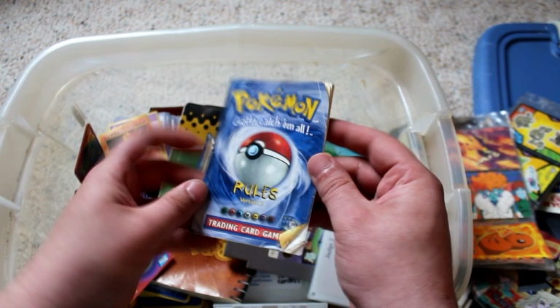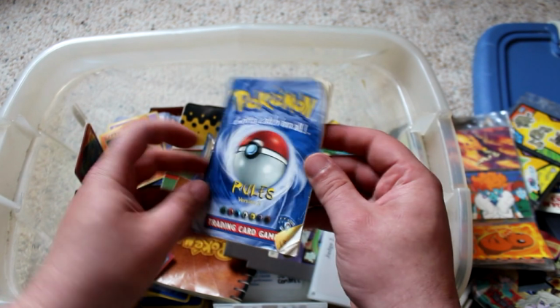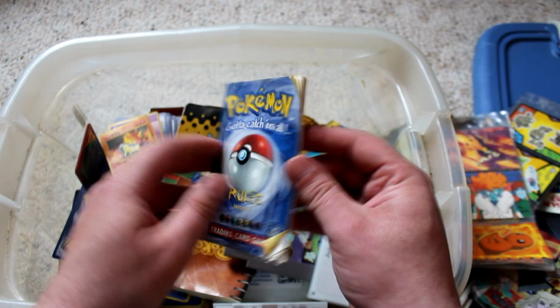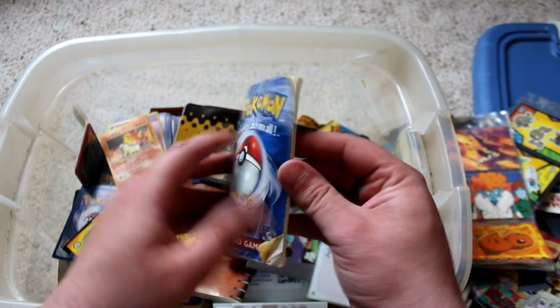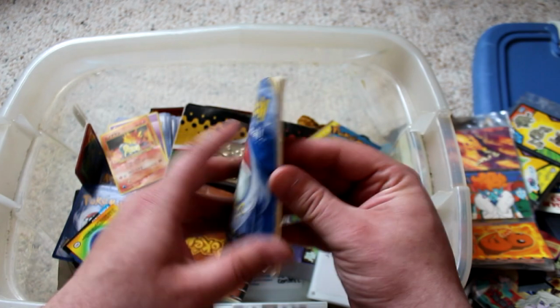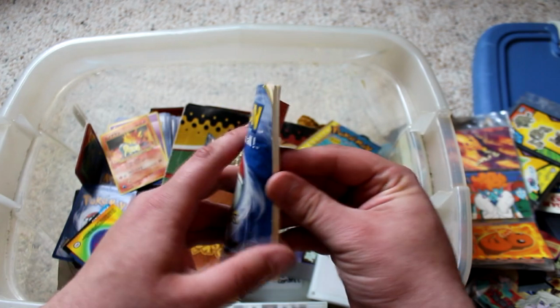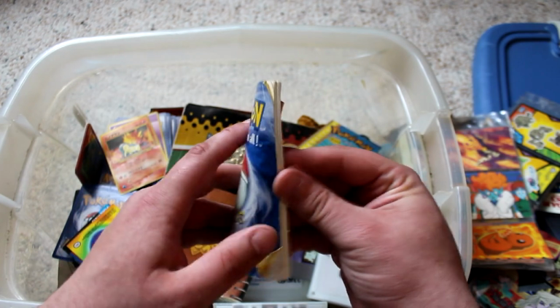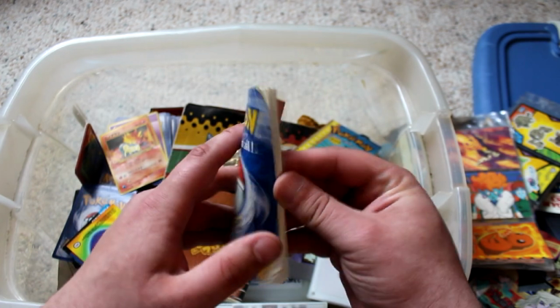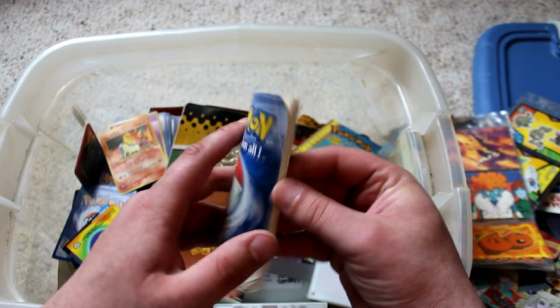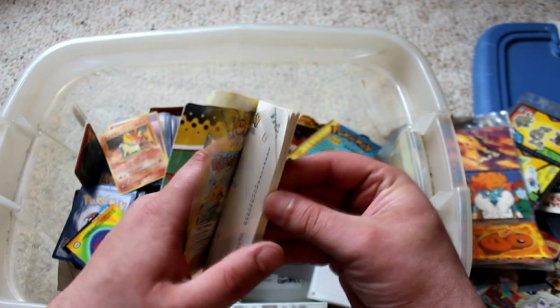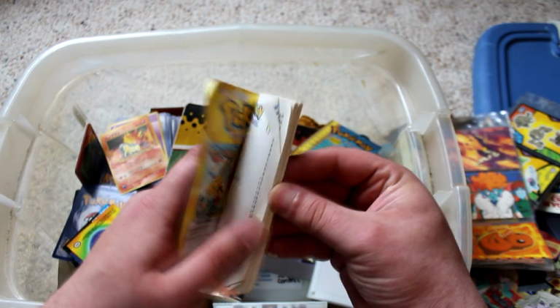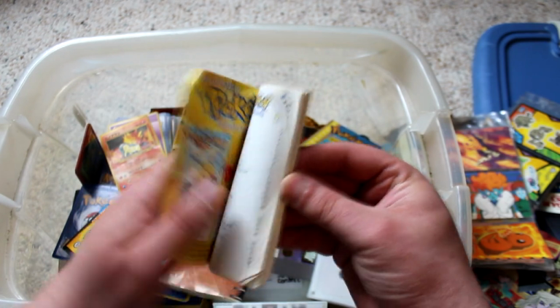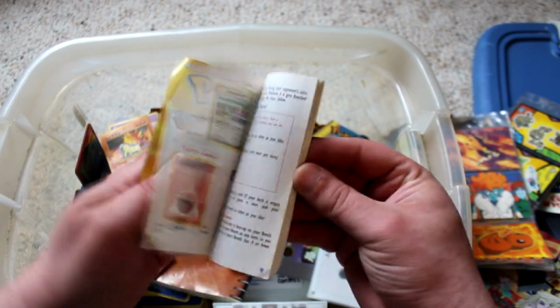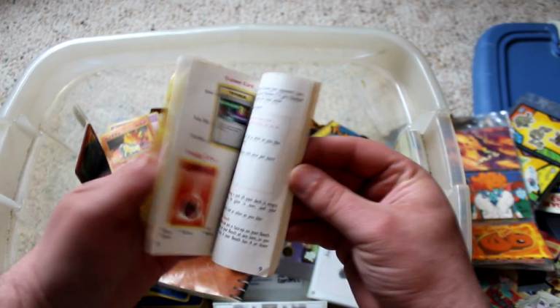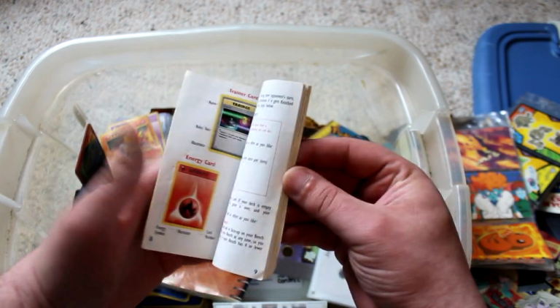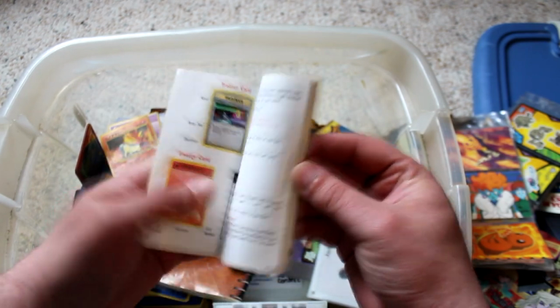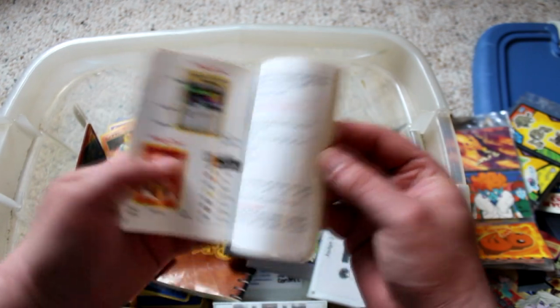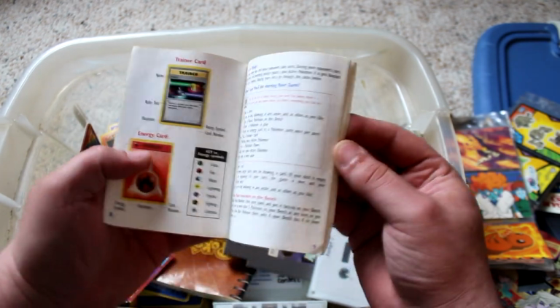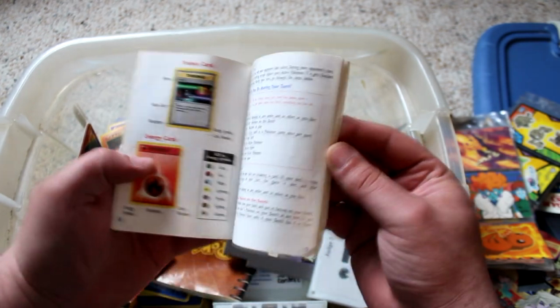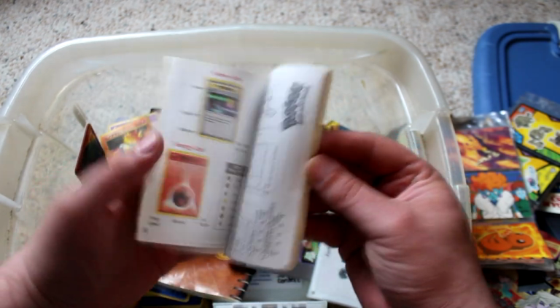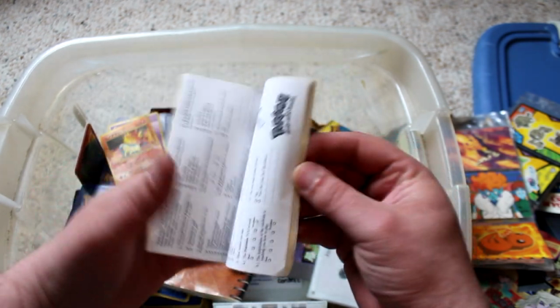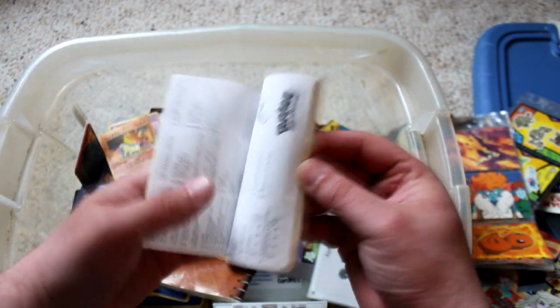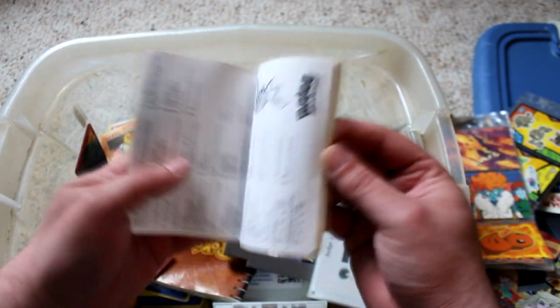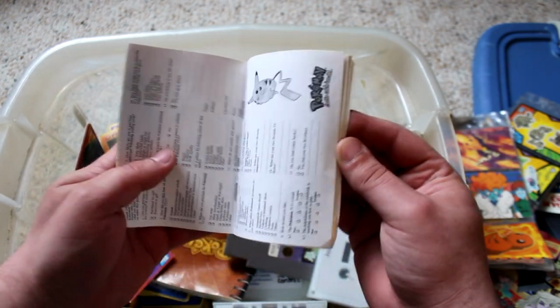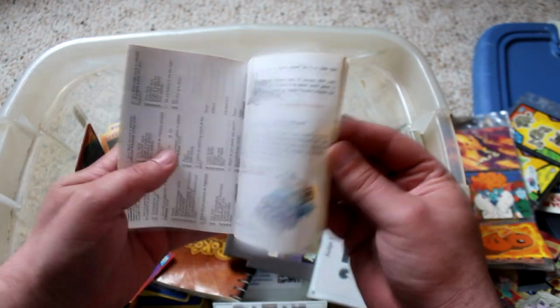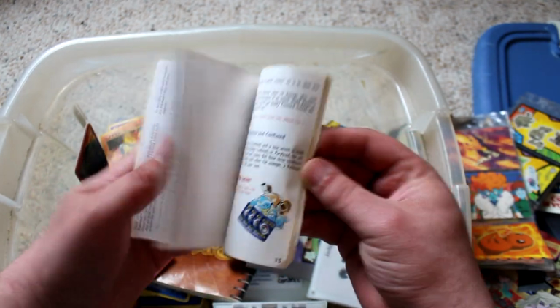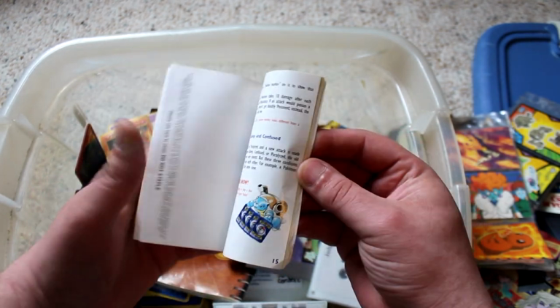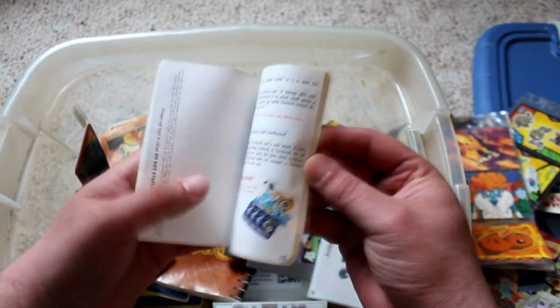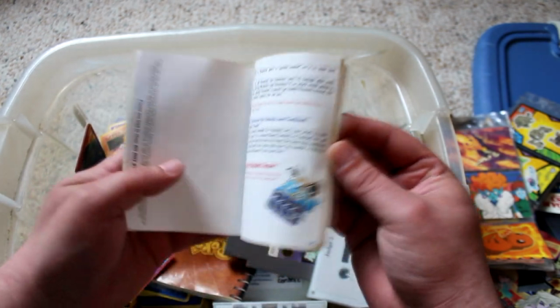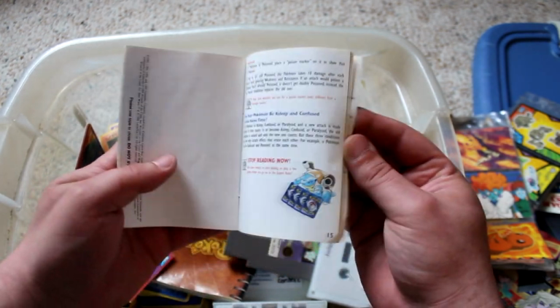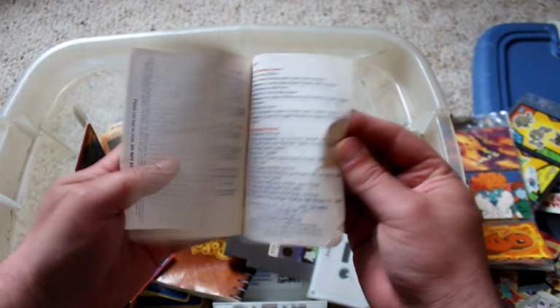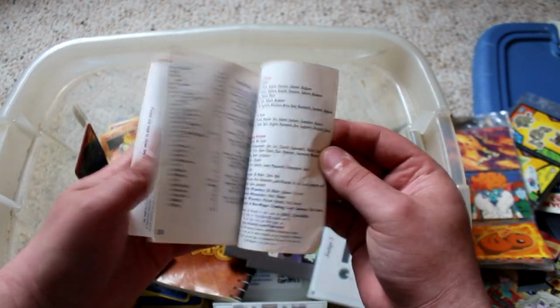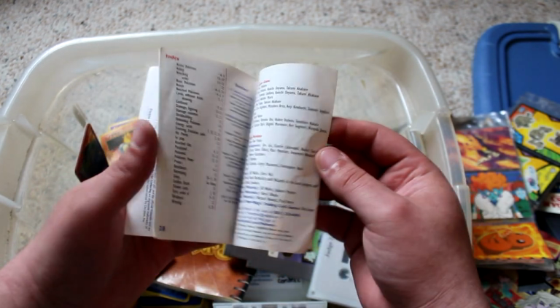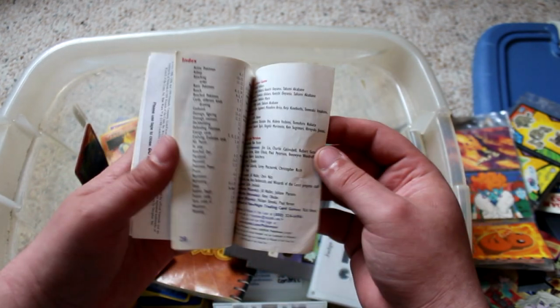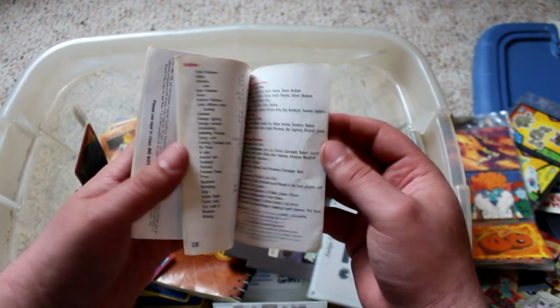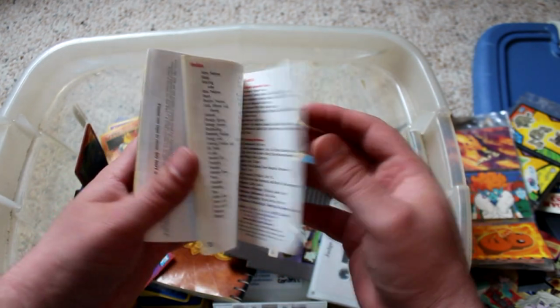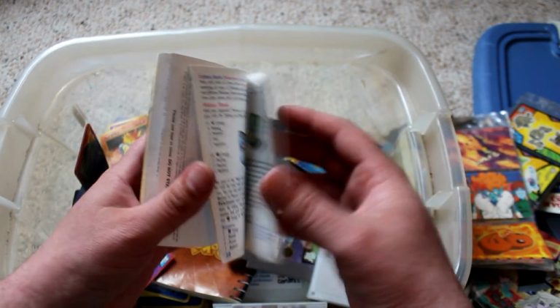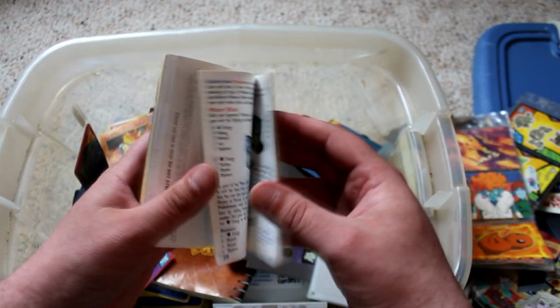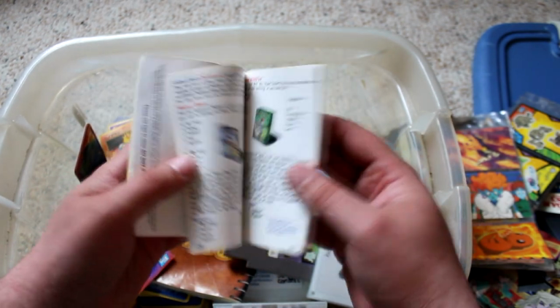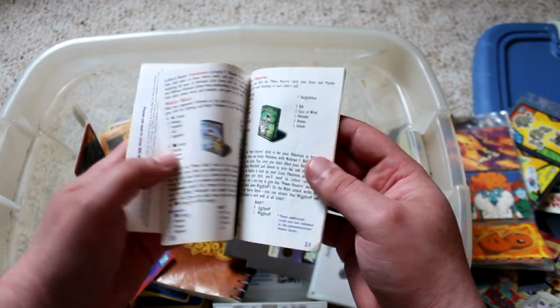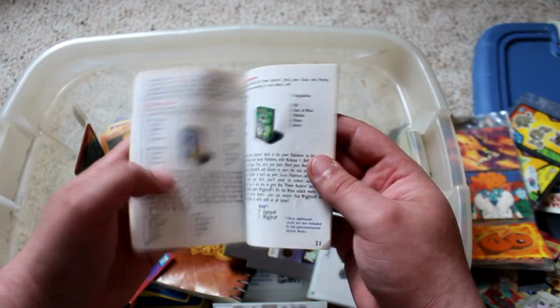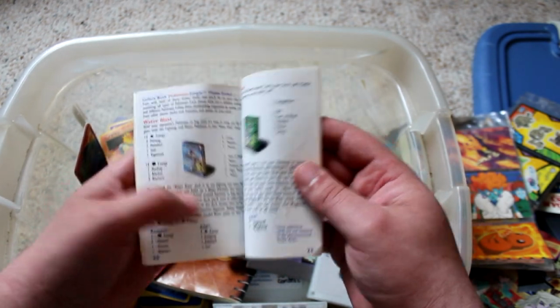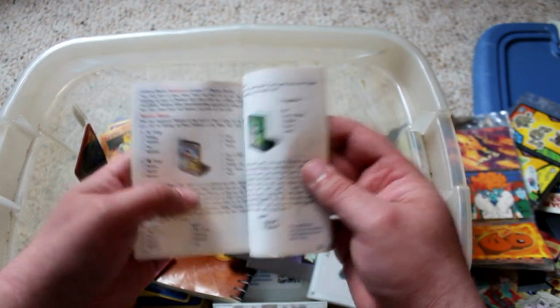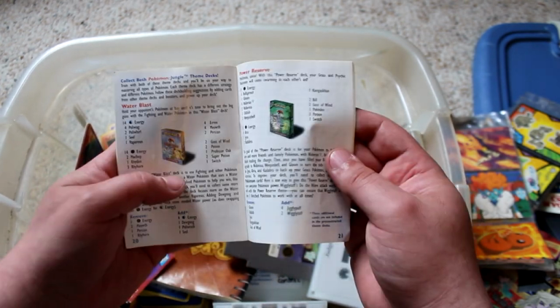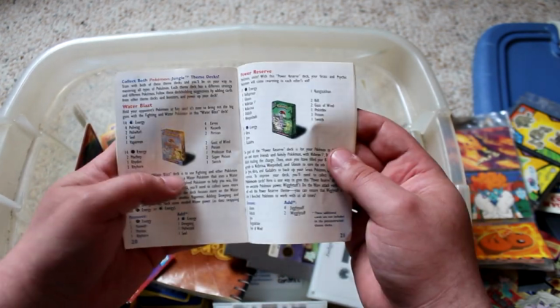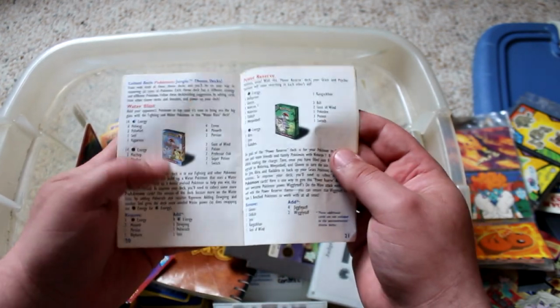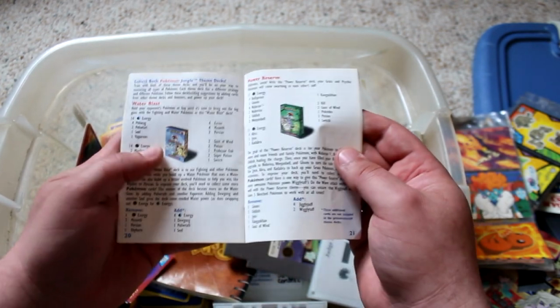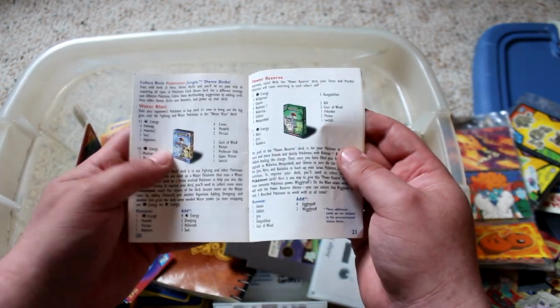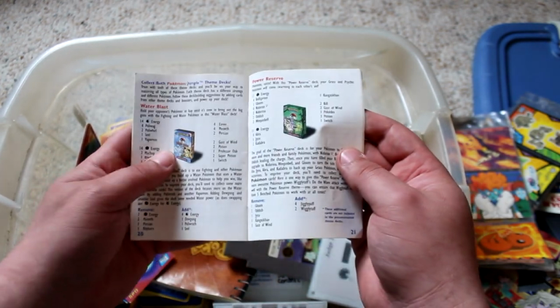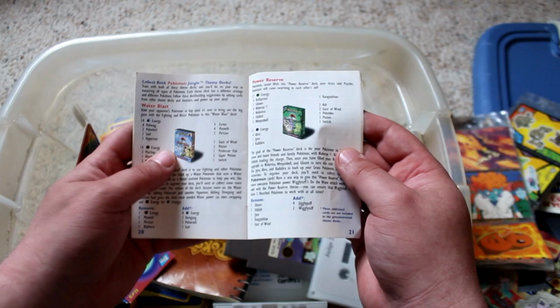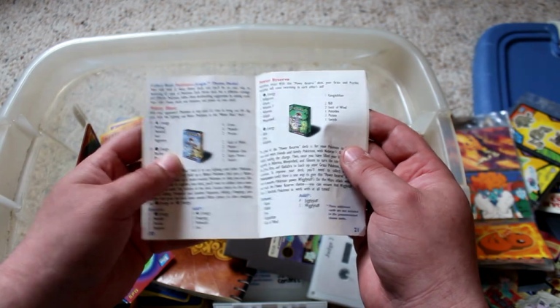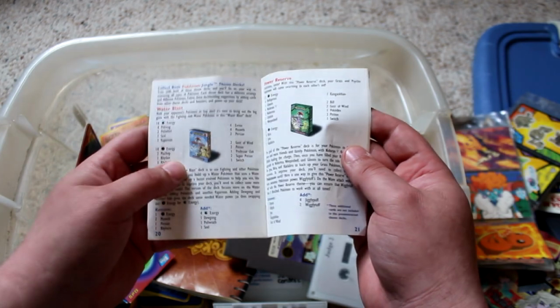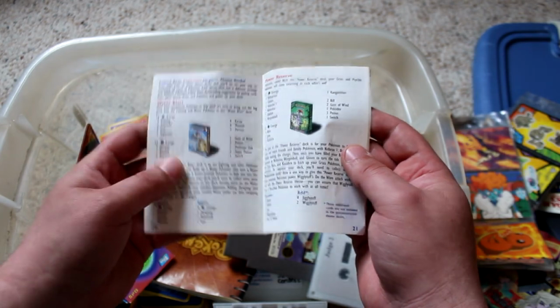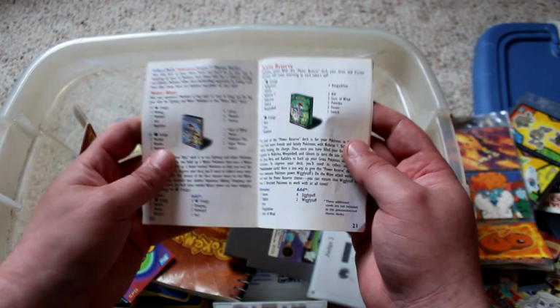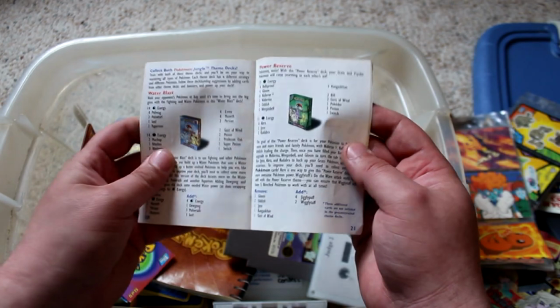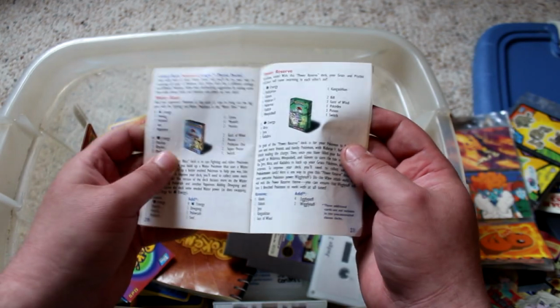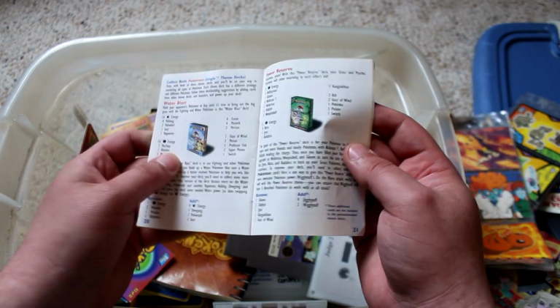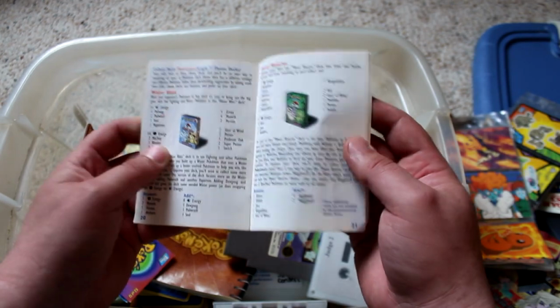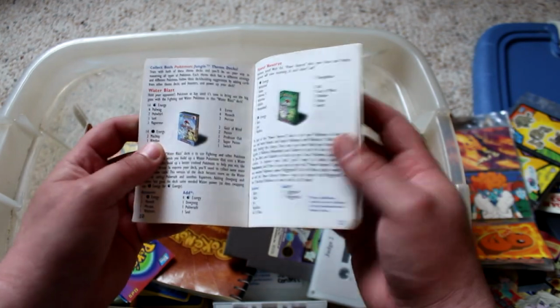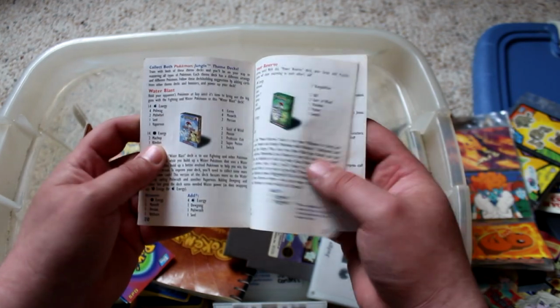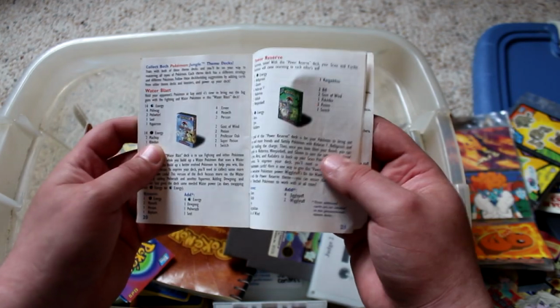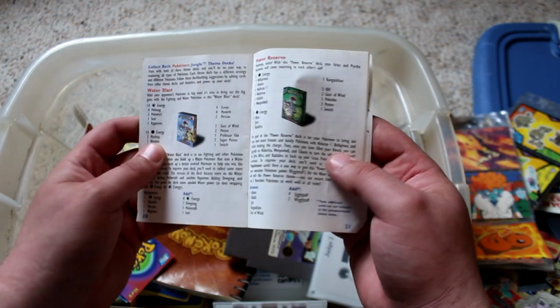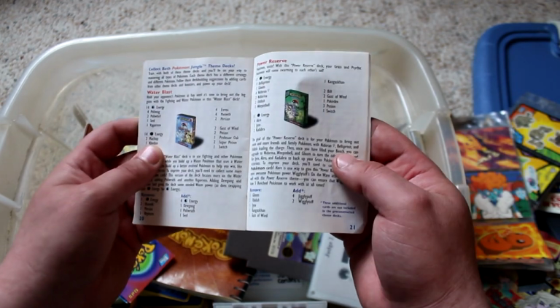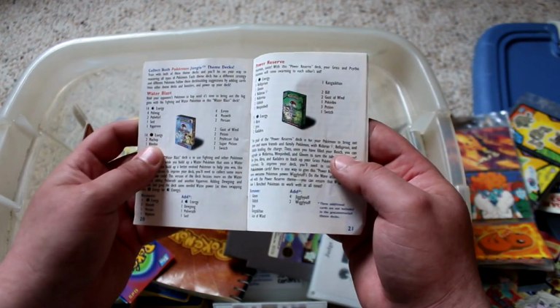There's another Pokemon rulebook. I must have carried these with me everywhere I went. Anytime someone did something, I'm like, 'Did you read the rules?'